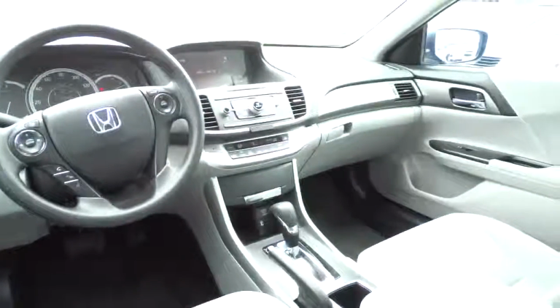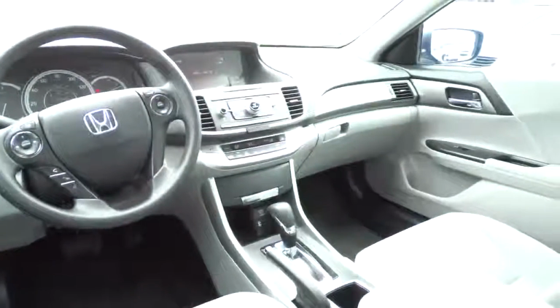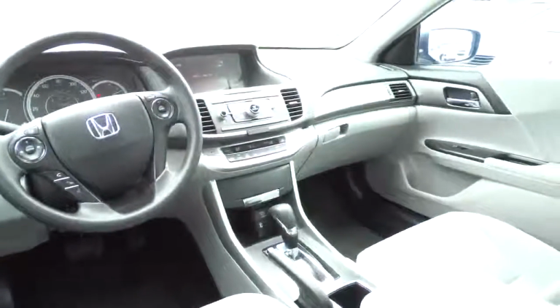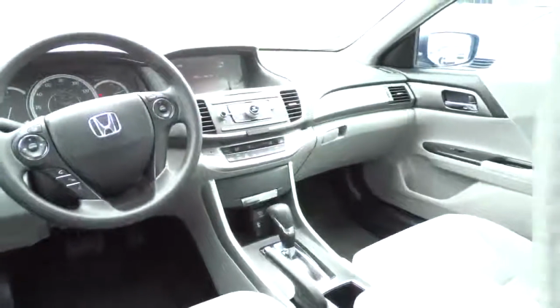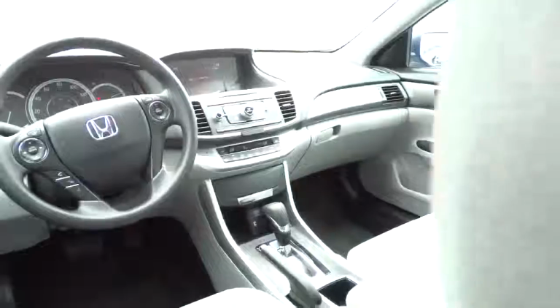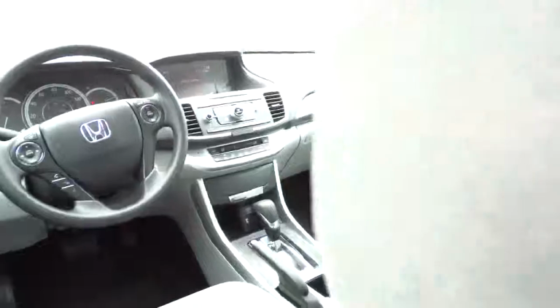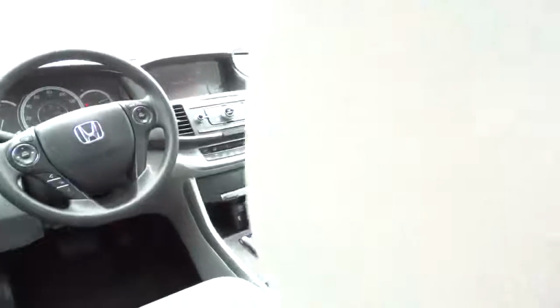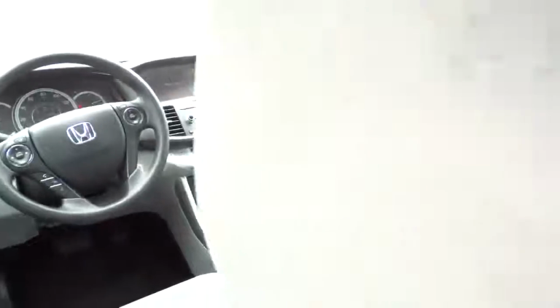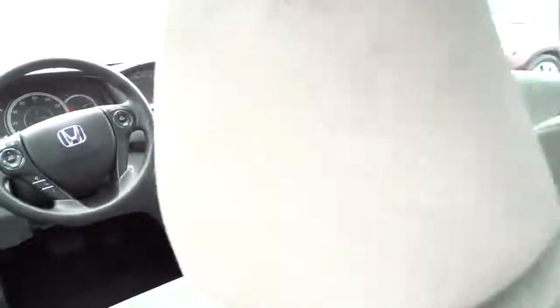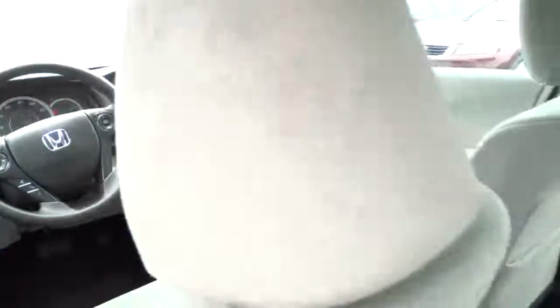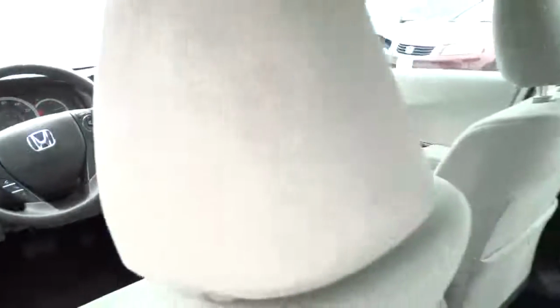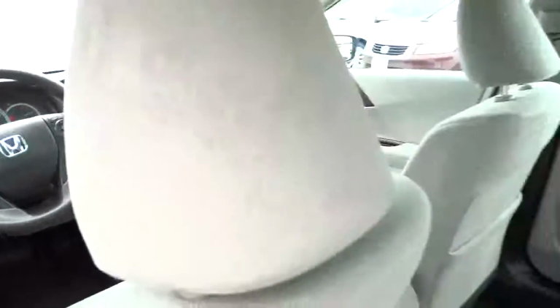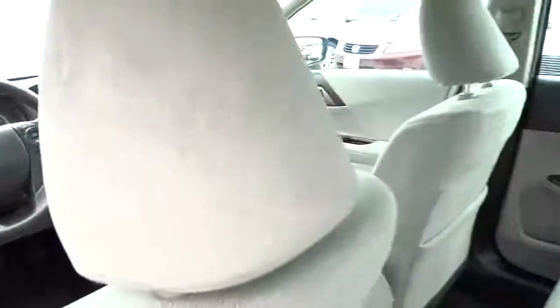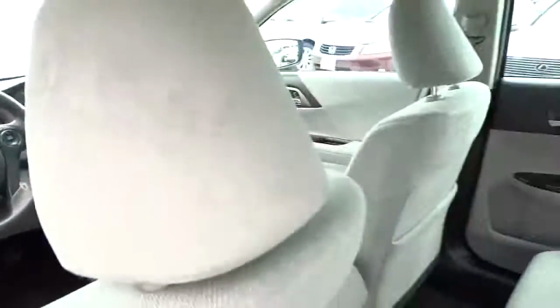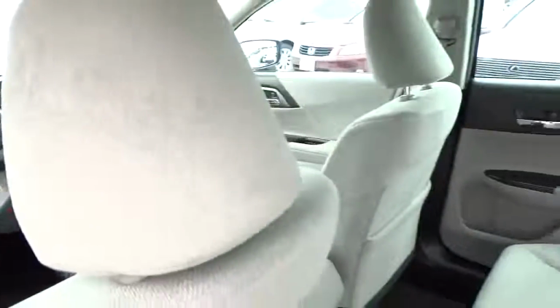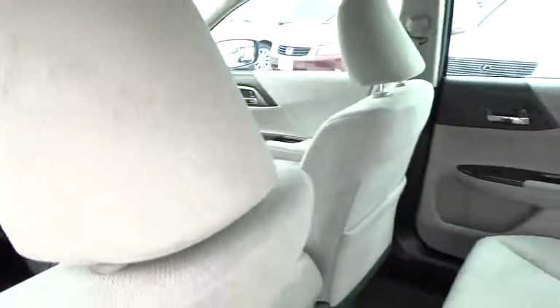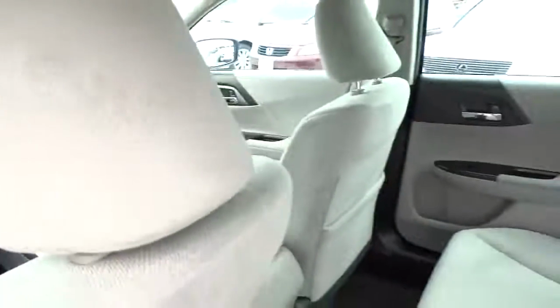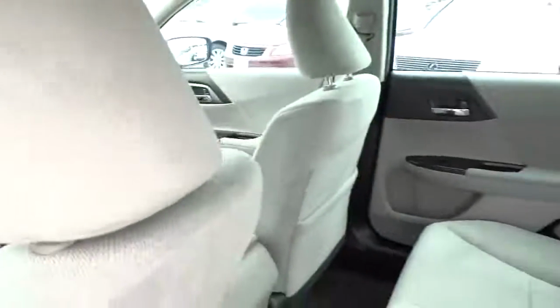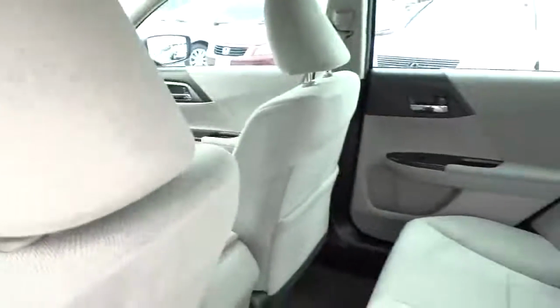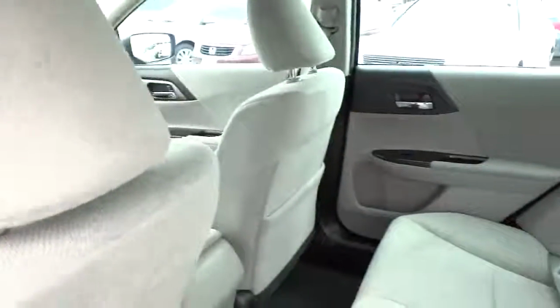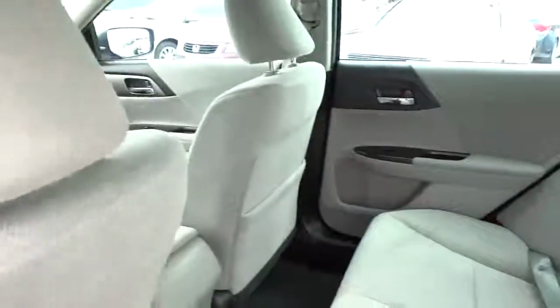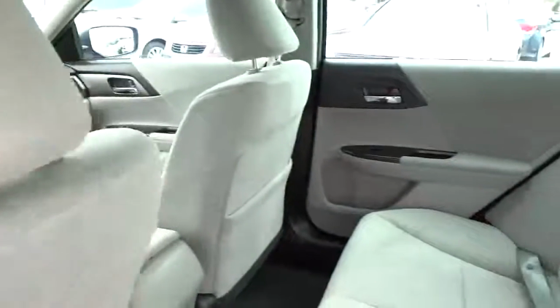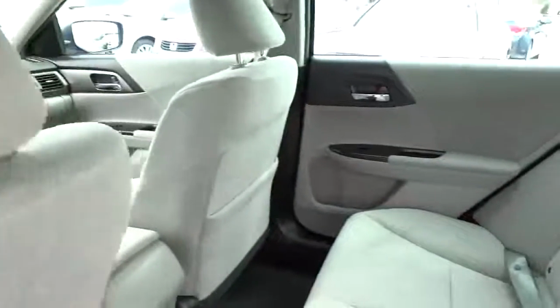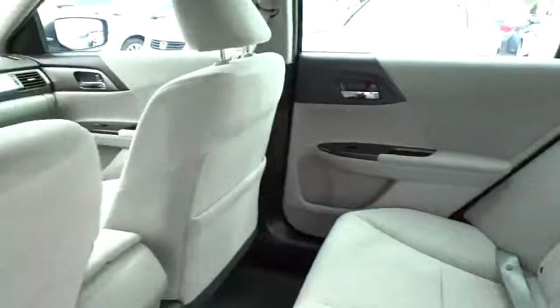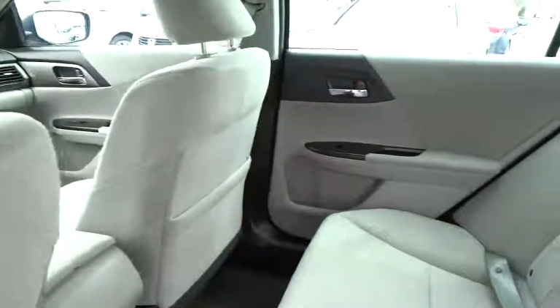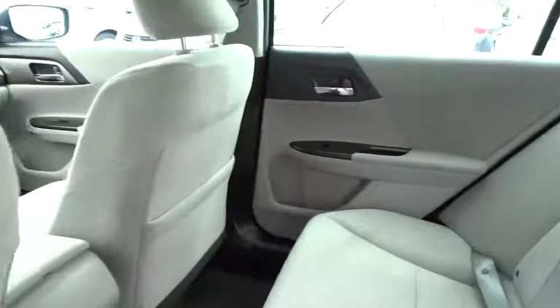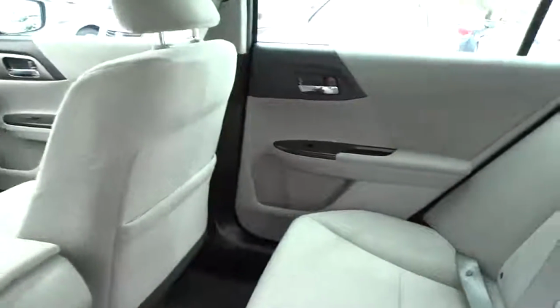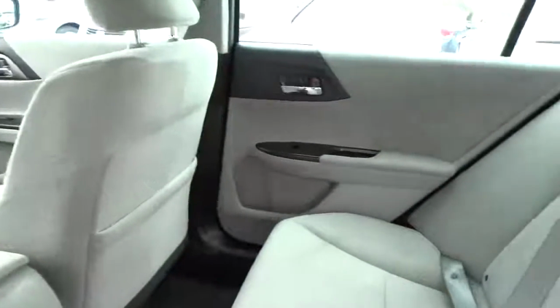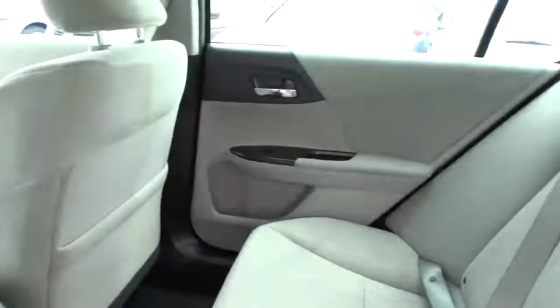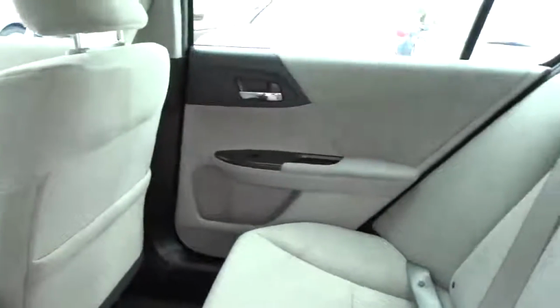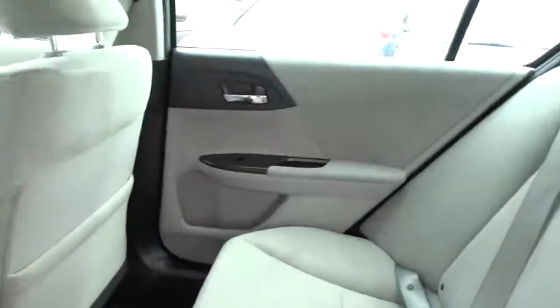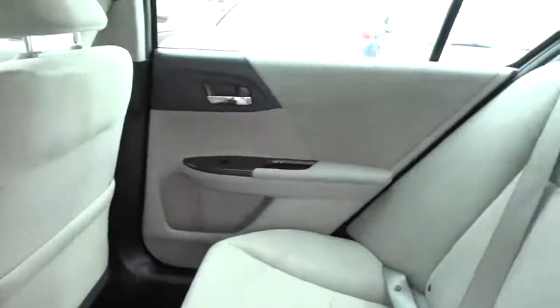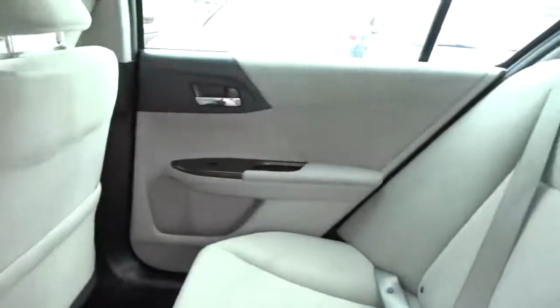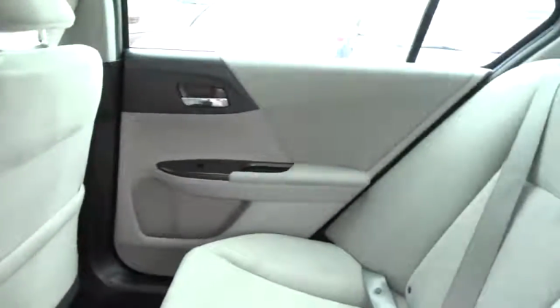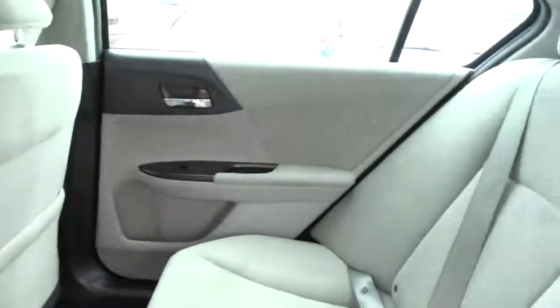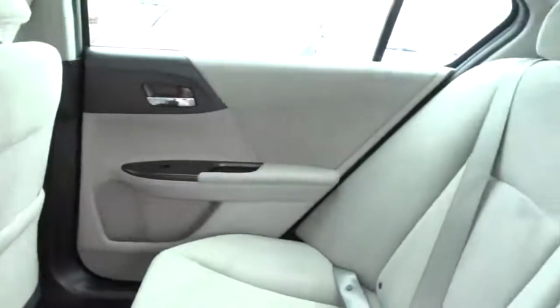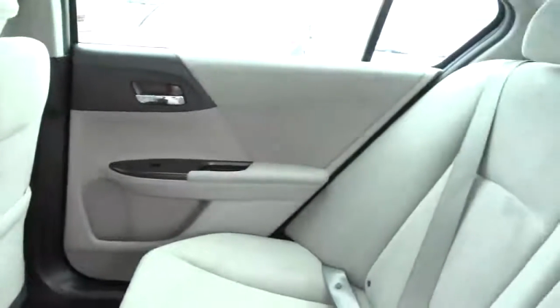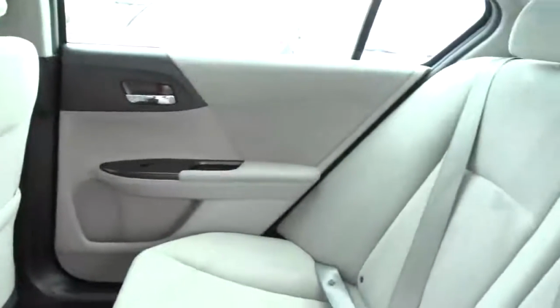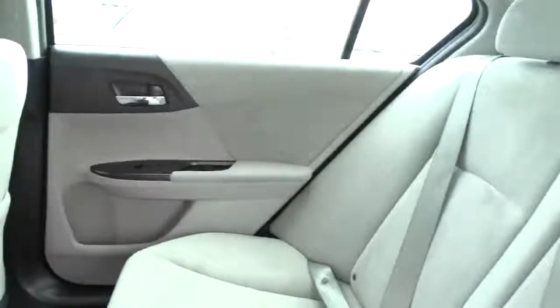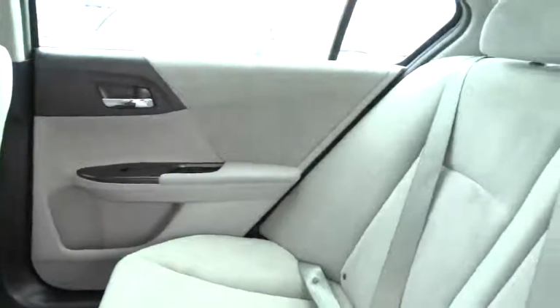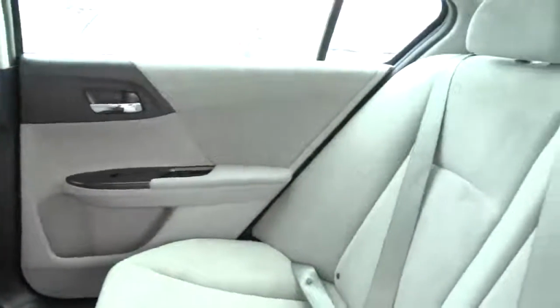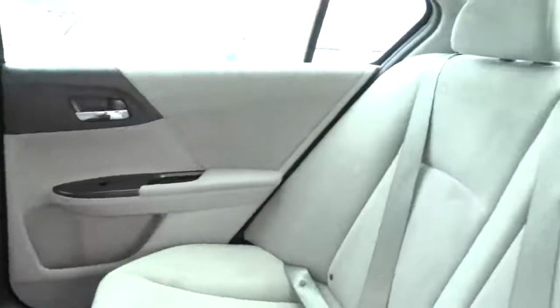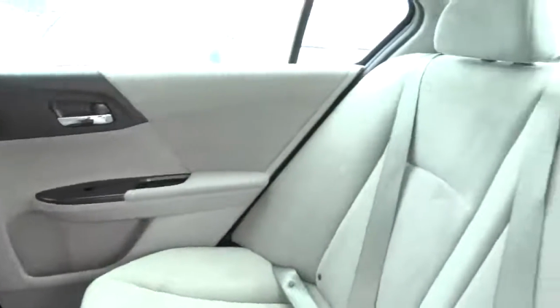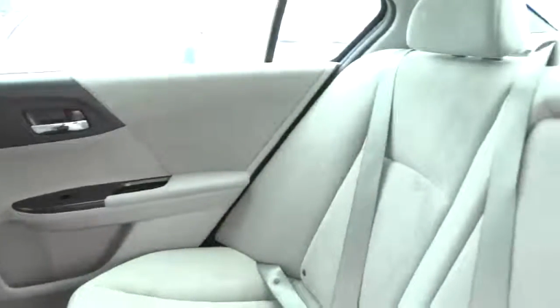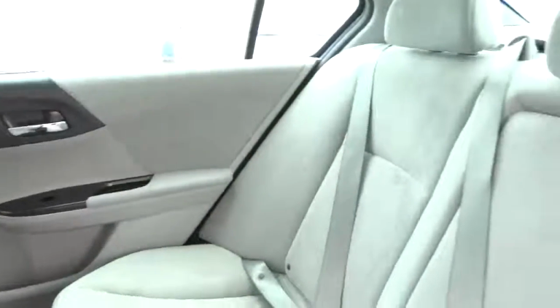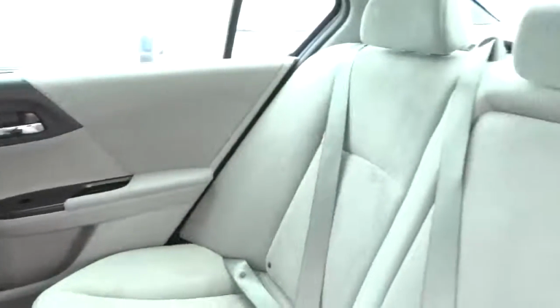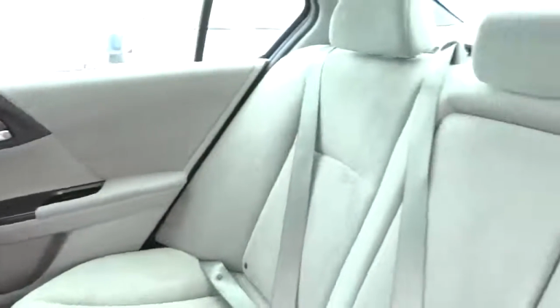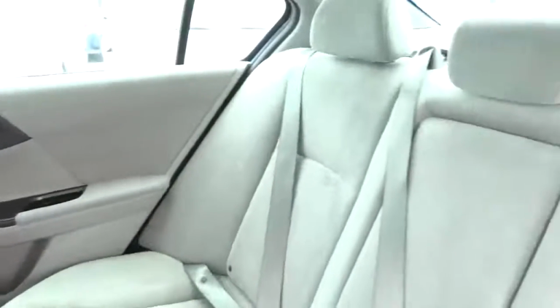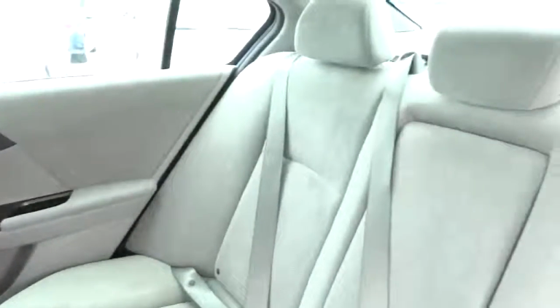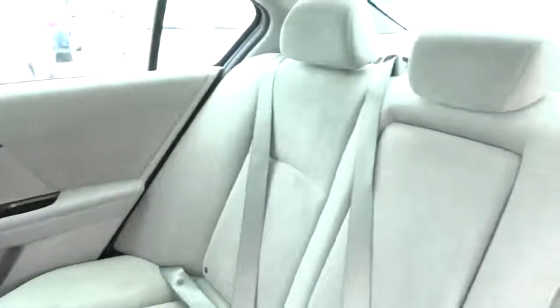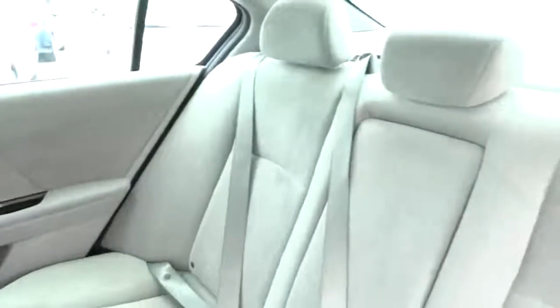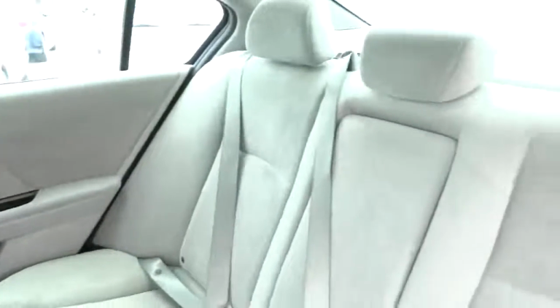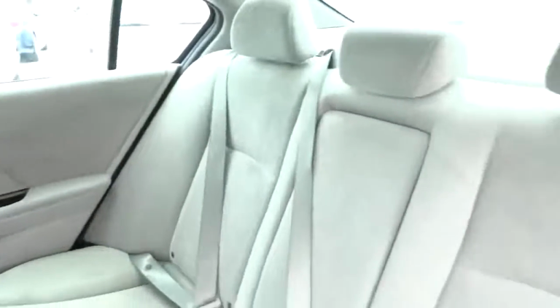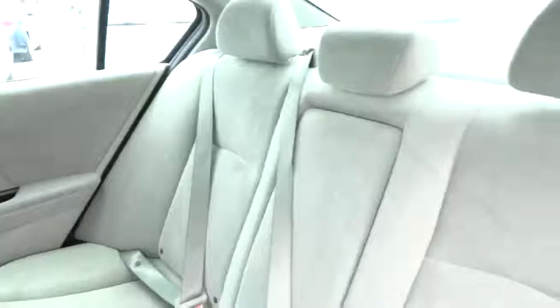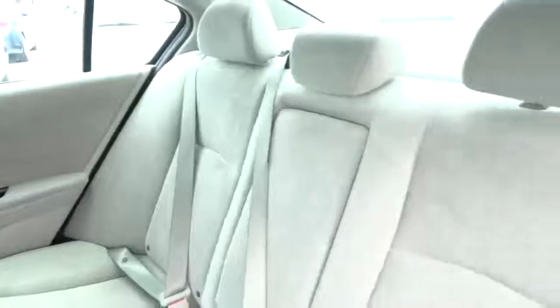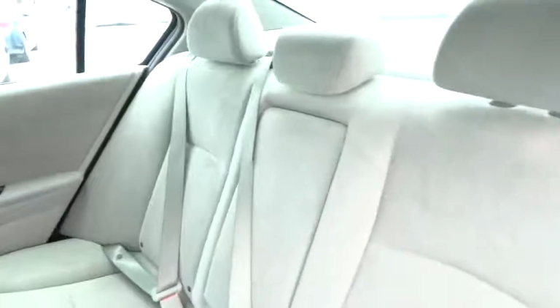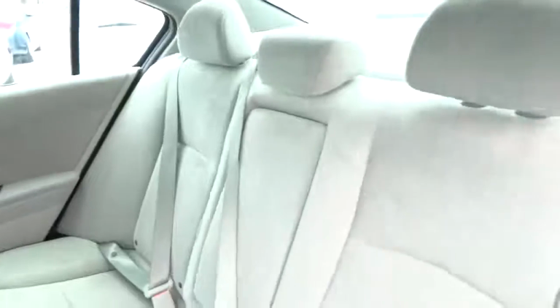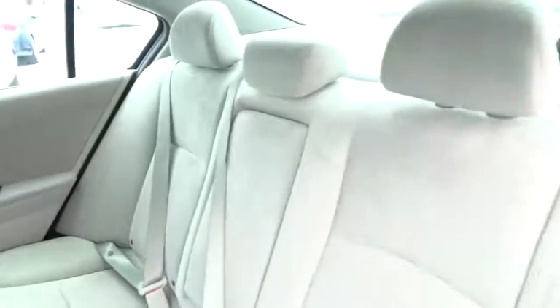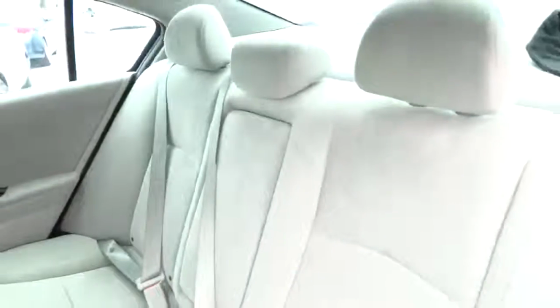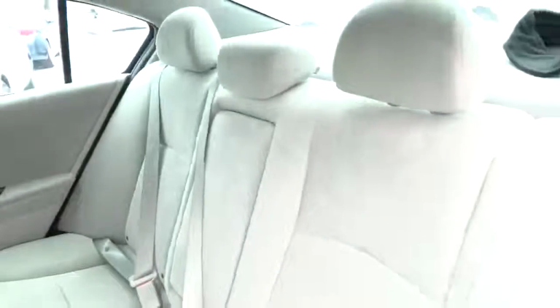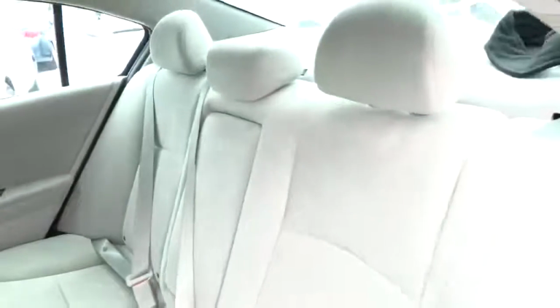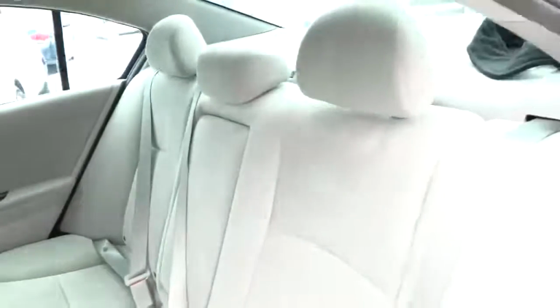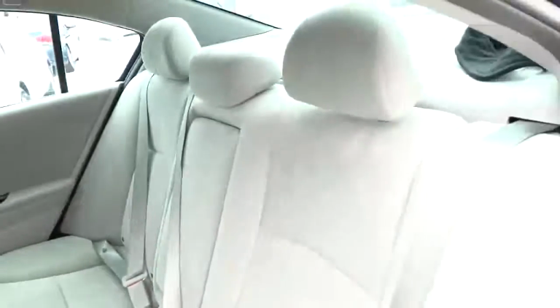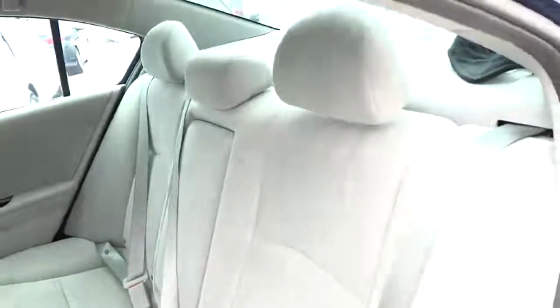This vehicle is CARFAX certified, one owner, and qualifies for CARFAX's buyback guarantee. Come take a test drive today.